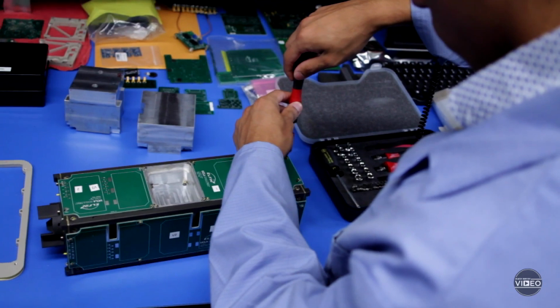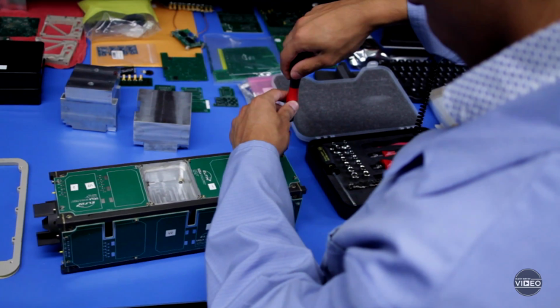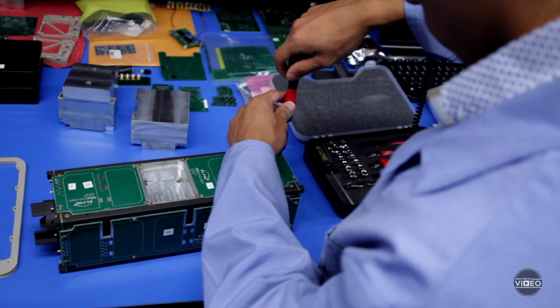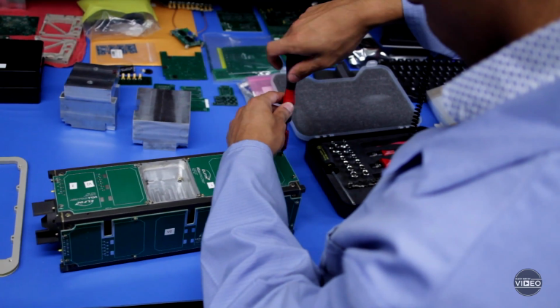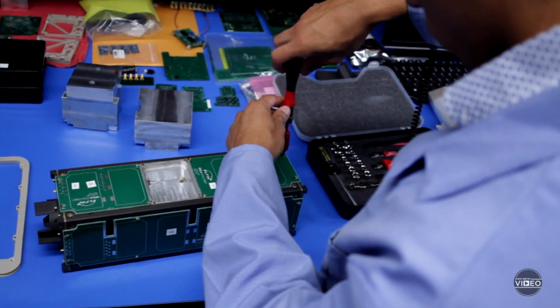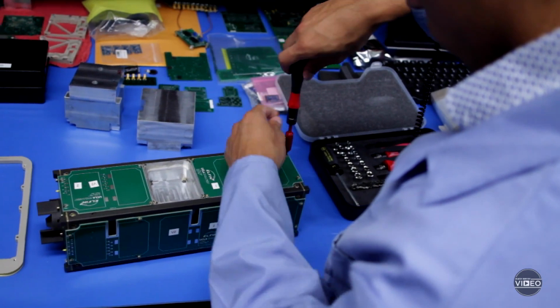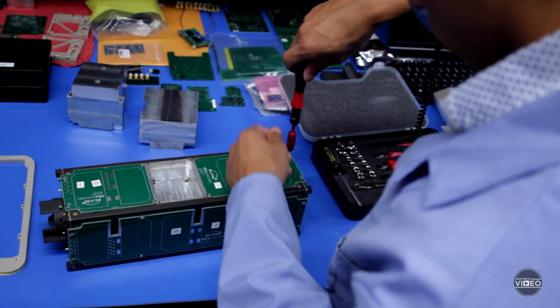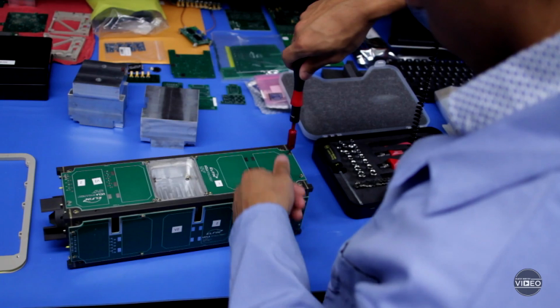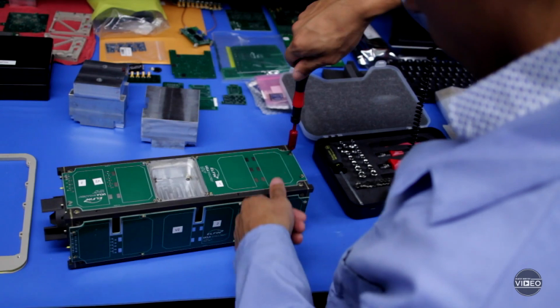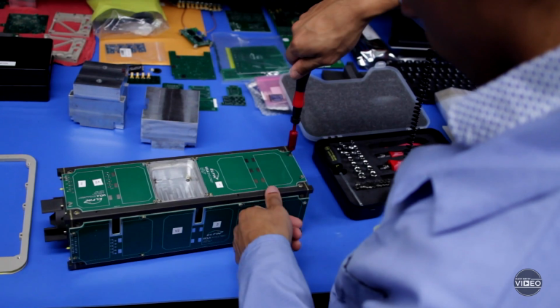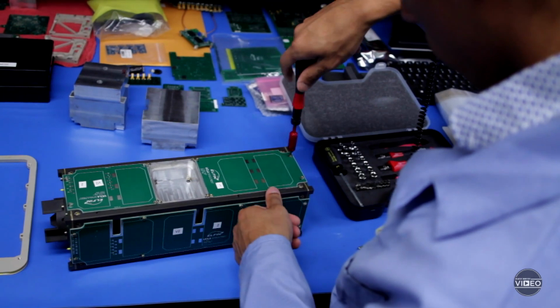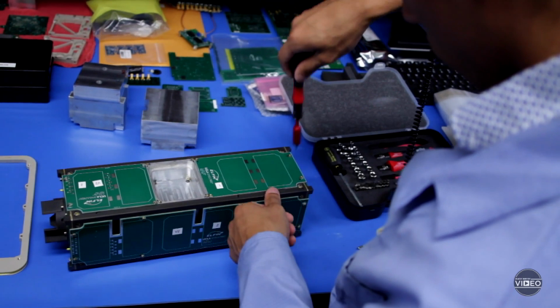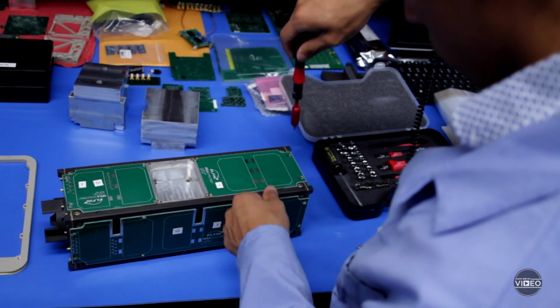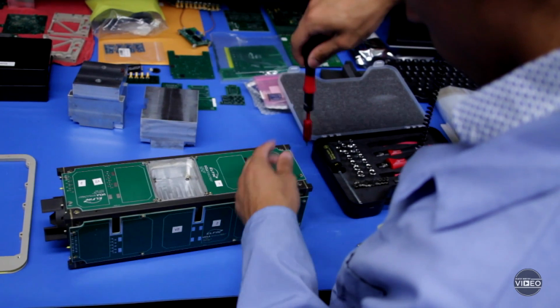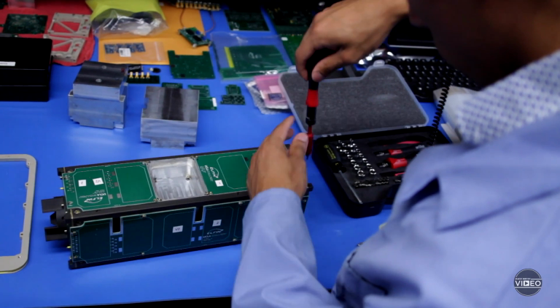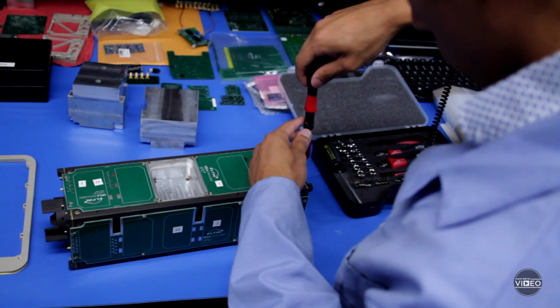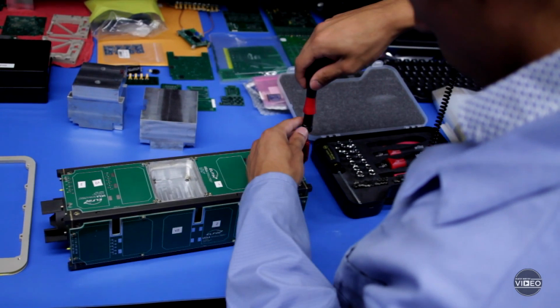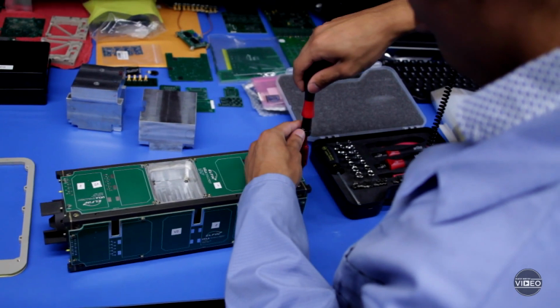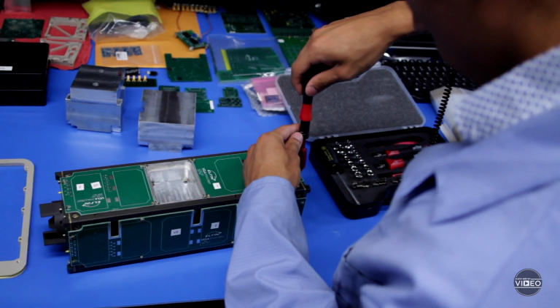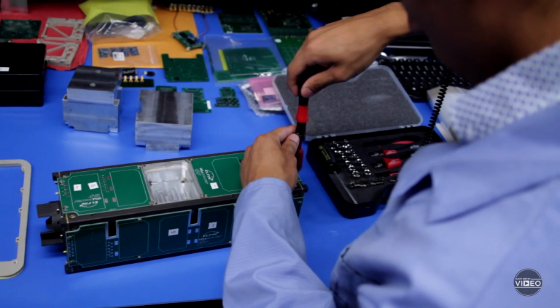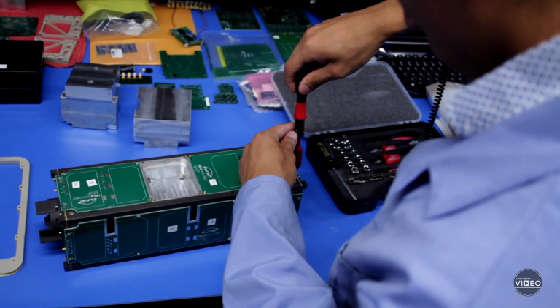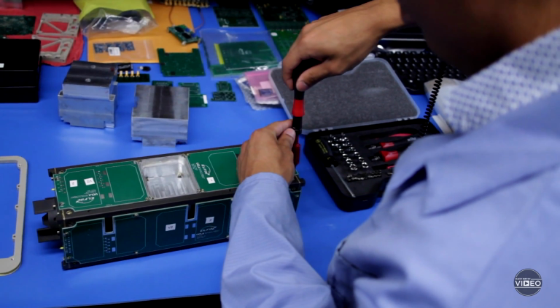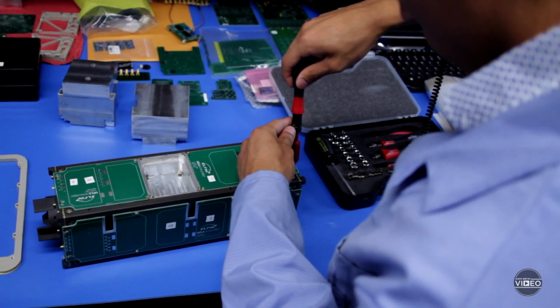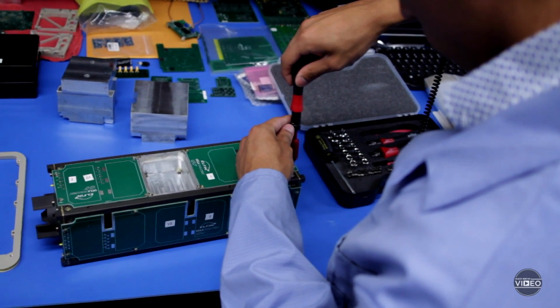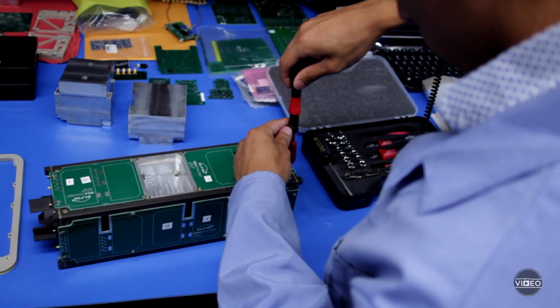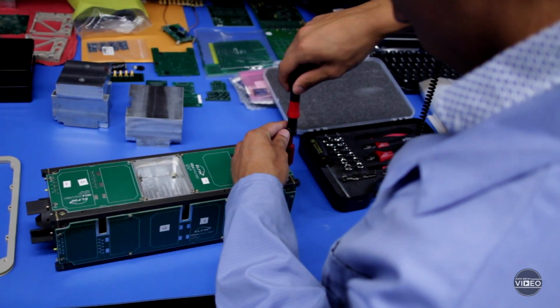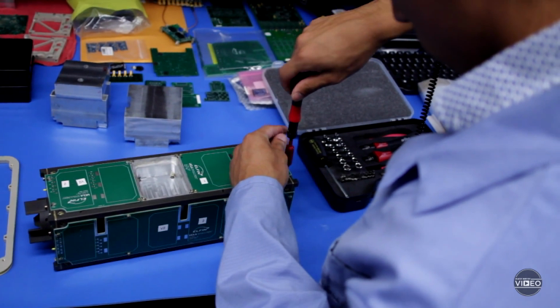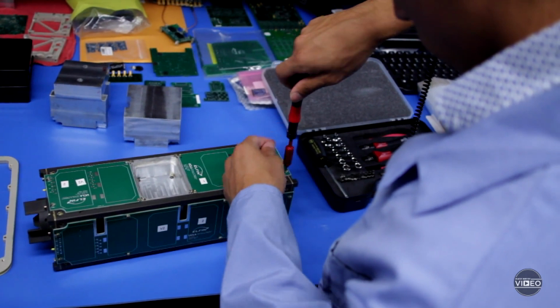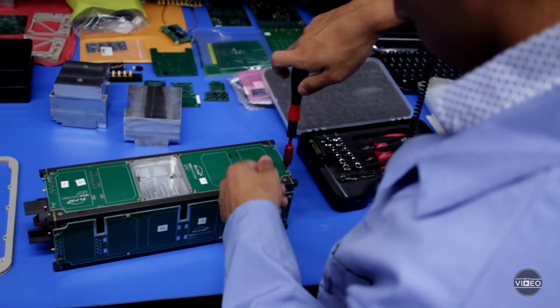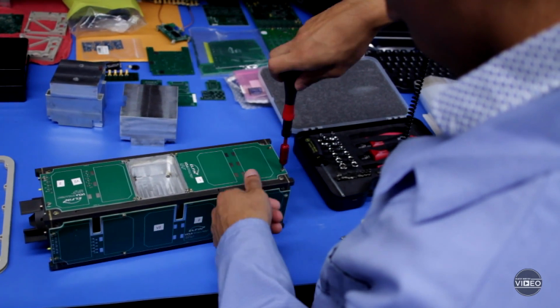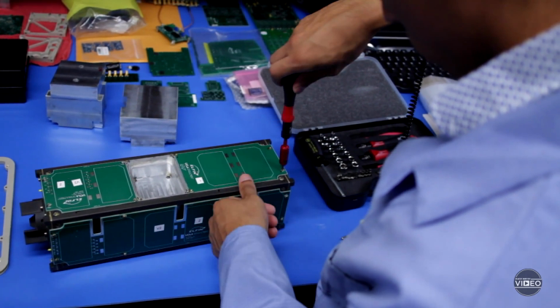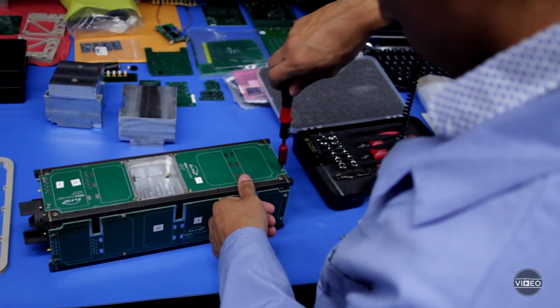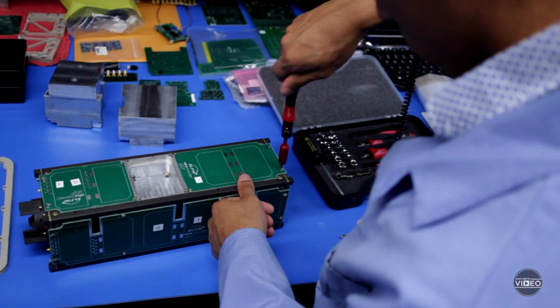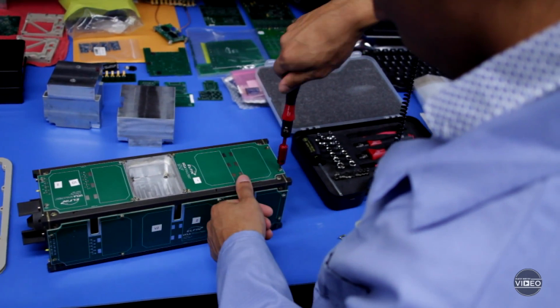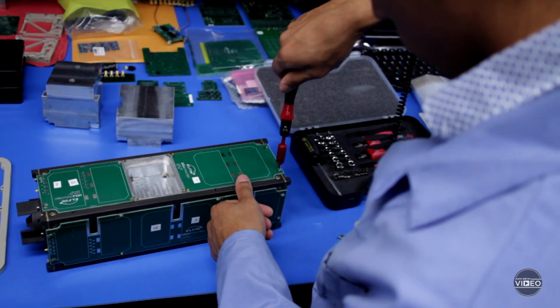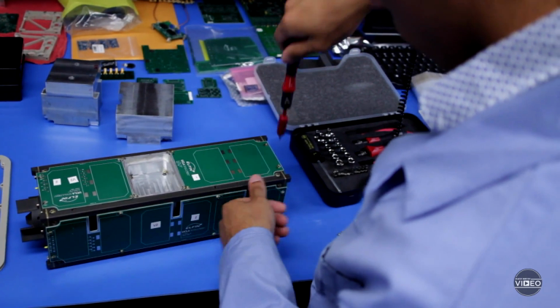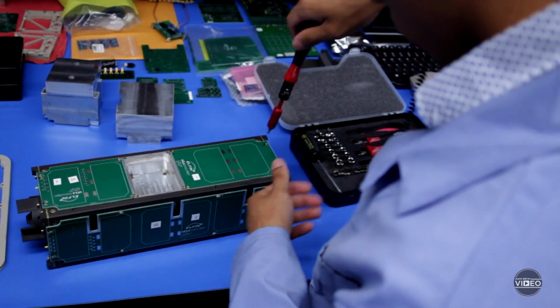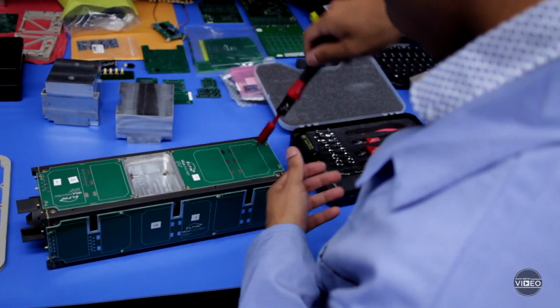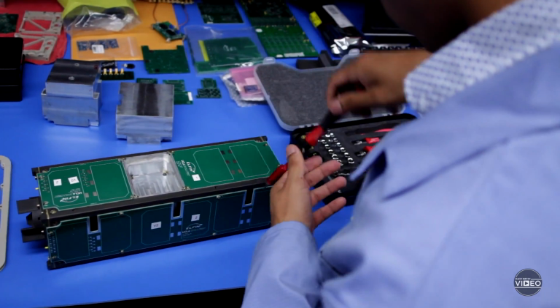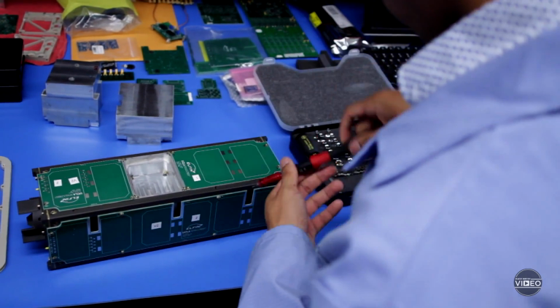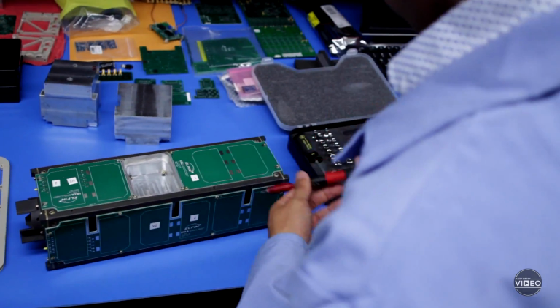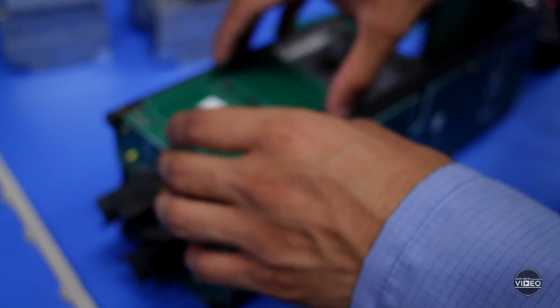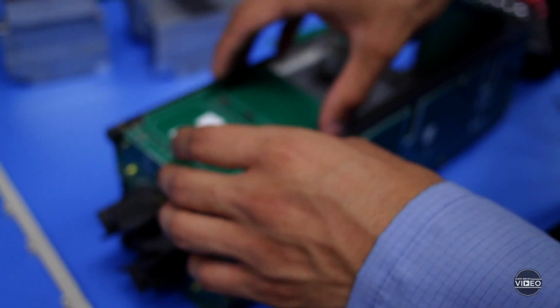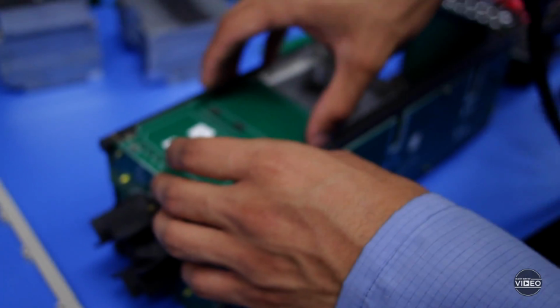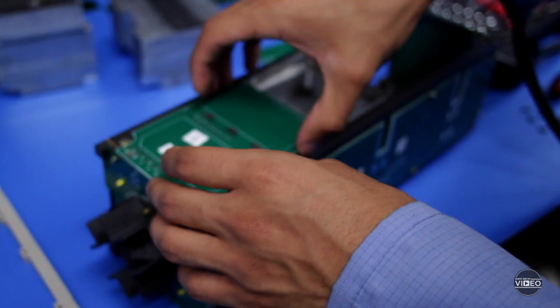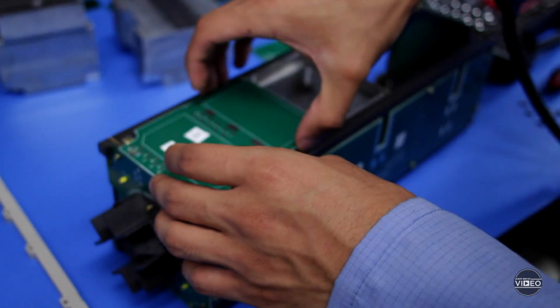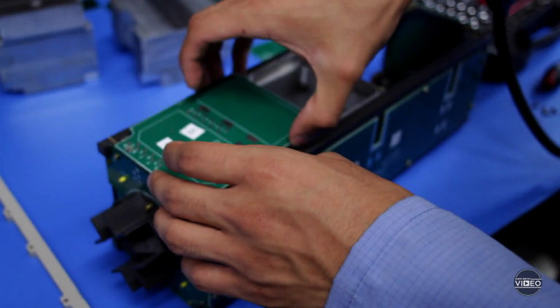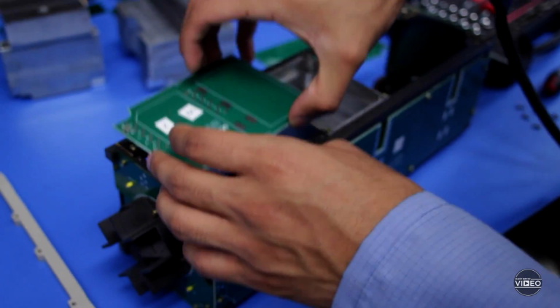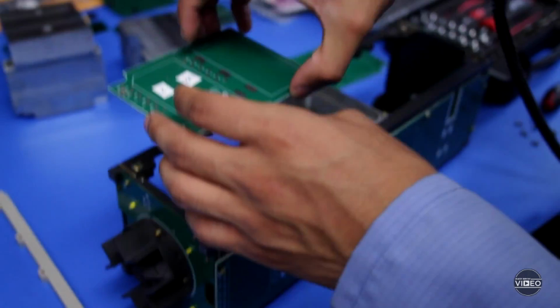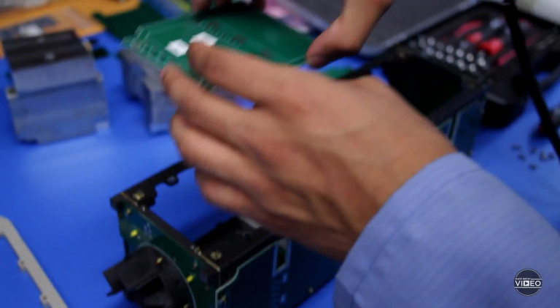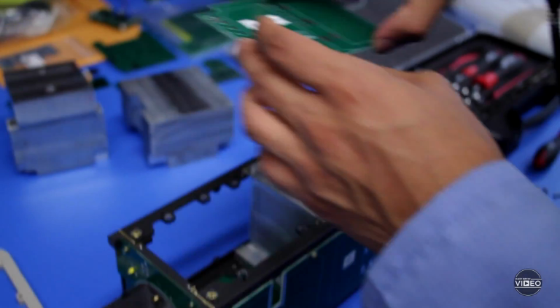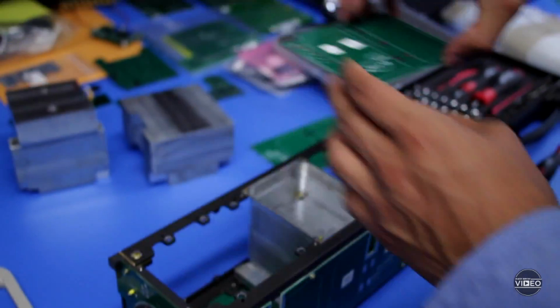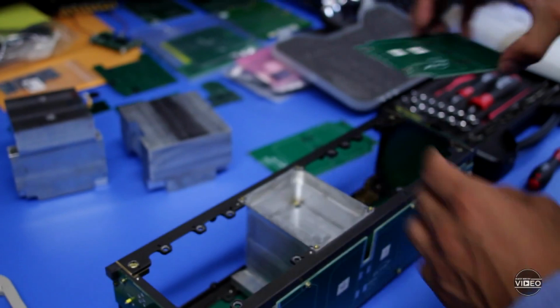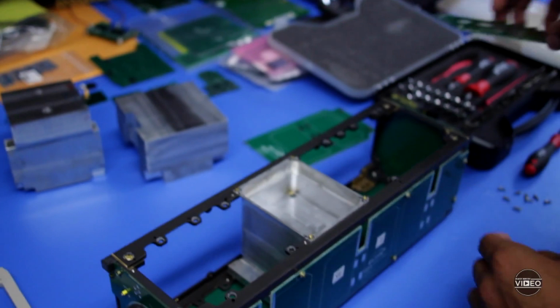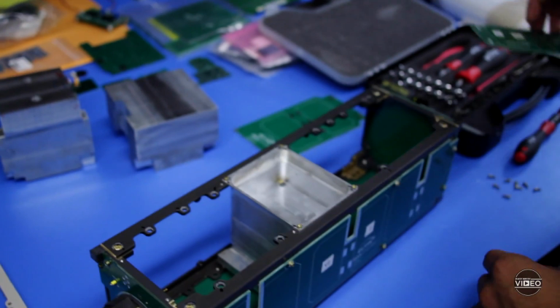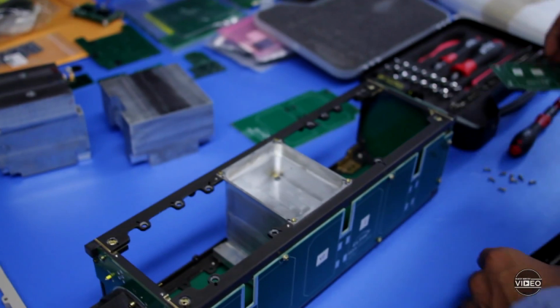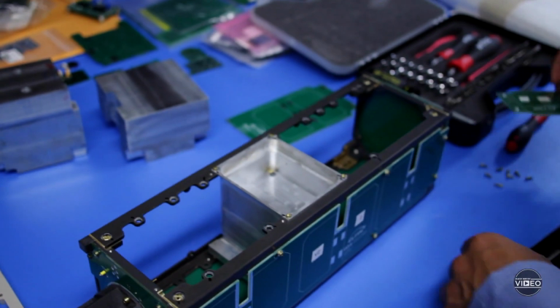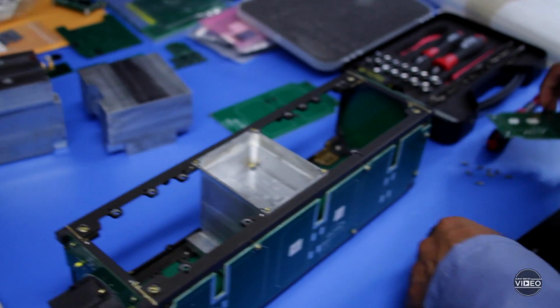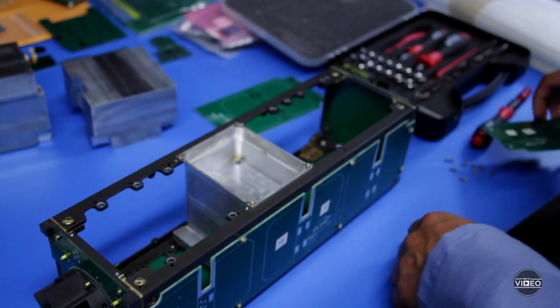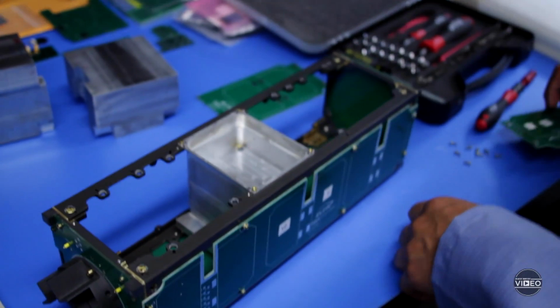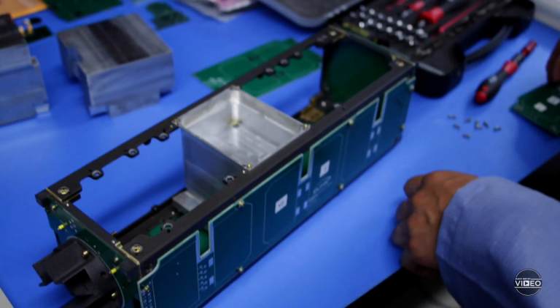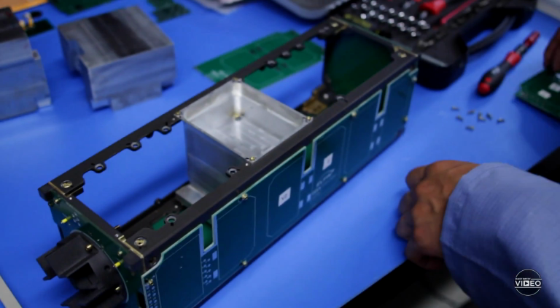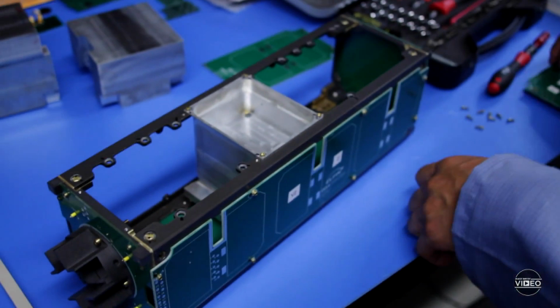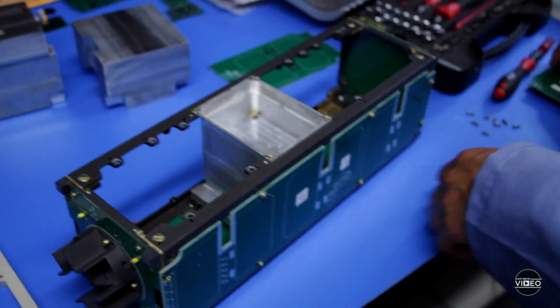I kind of go in and make sure that if for whatever reason we get stuck in one area, I'll focus on that area. Otherwise, I'm kind of just overseeing everybody.